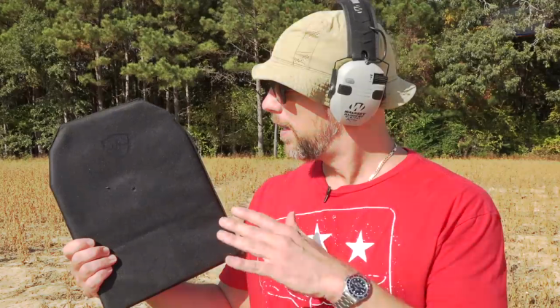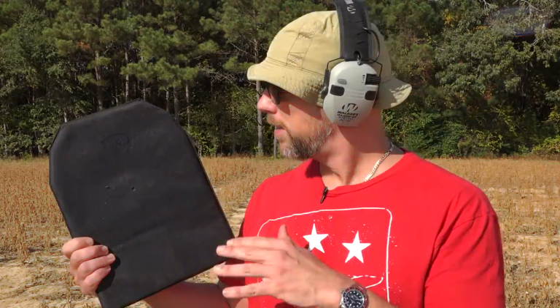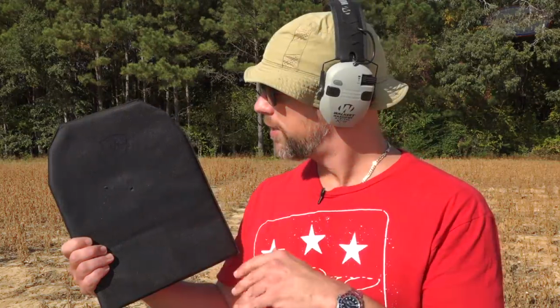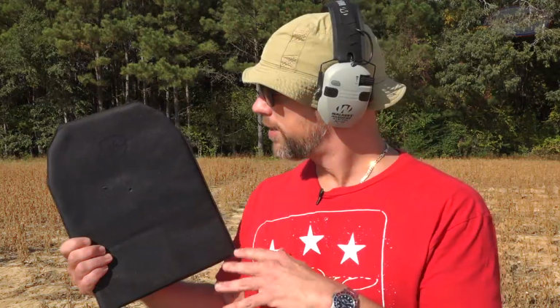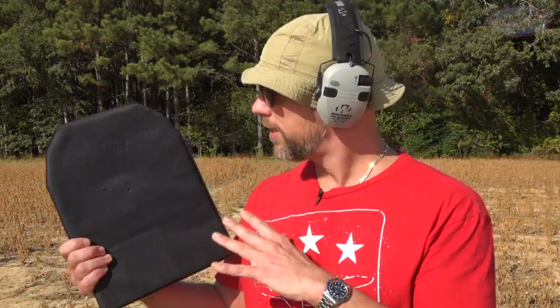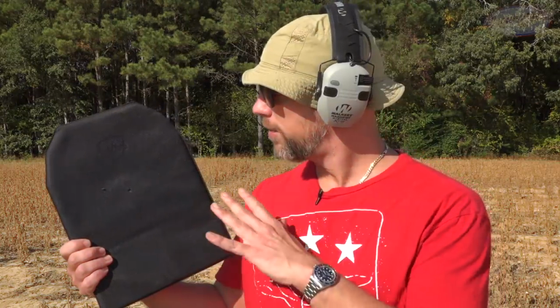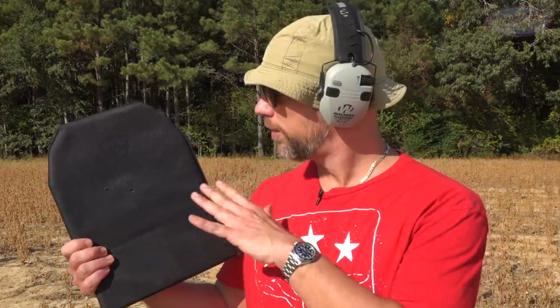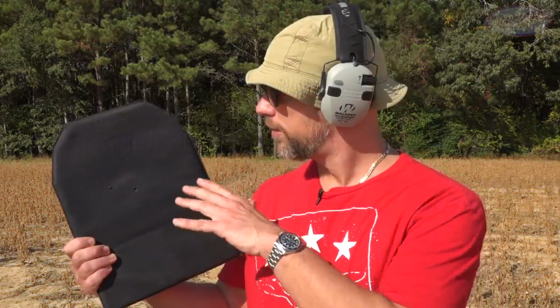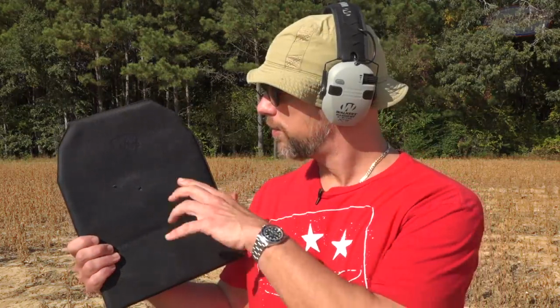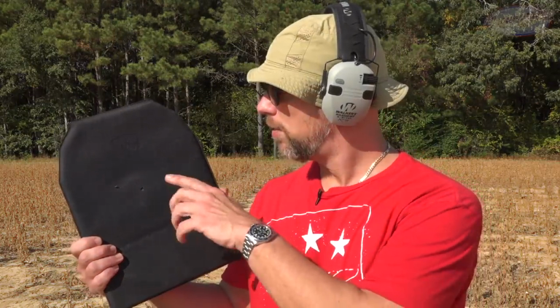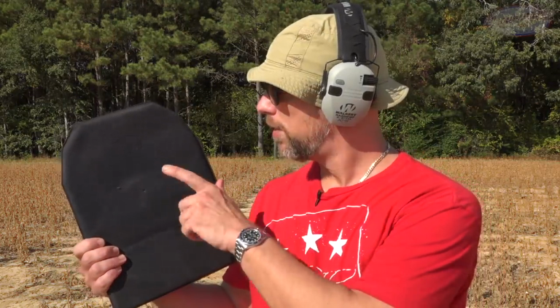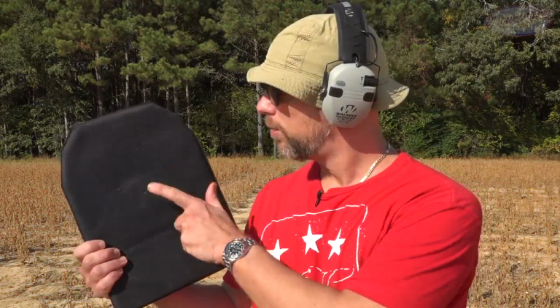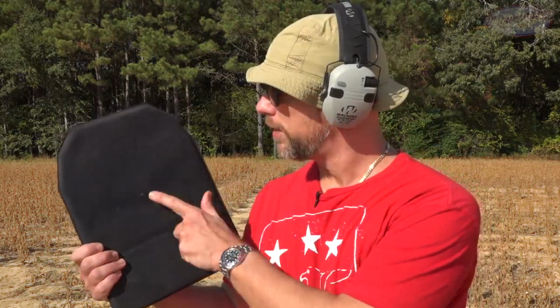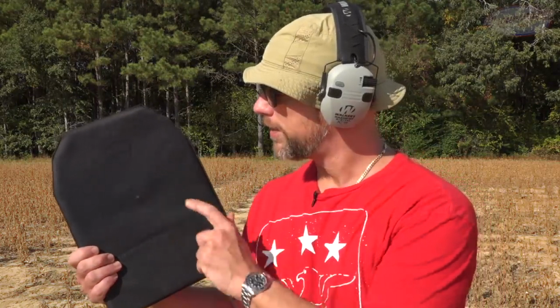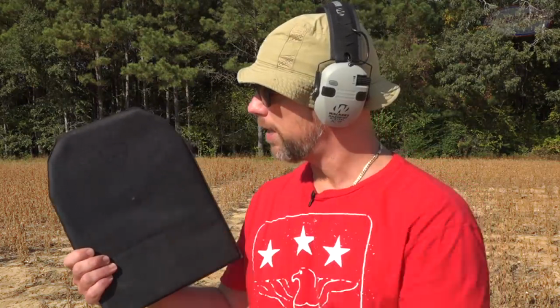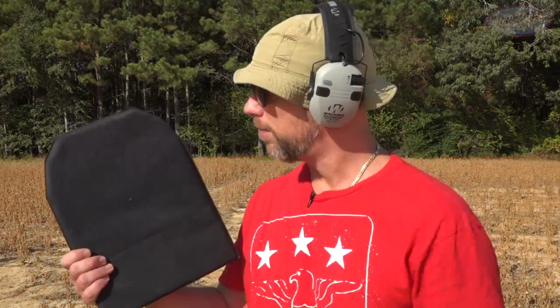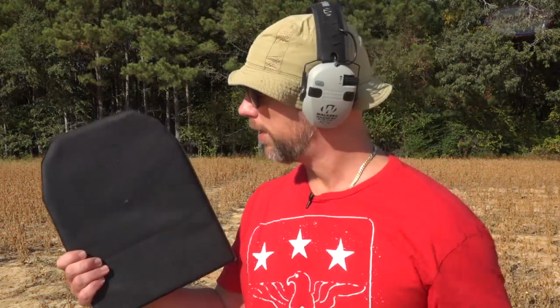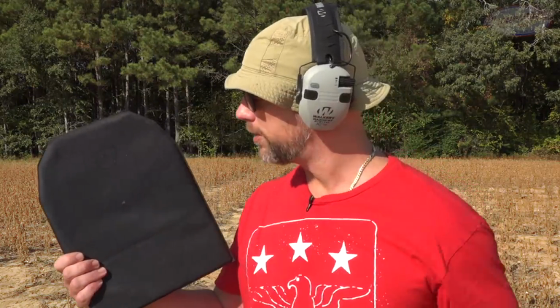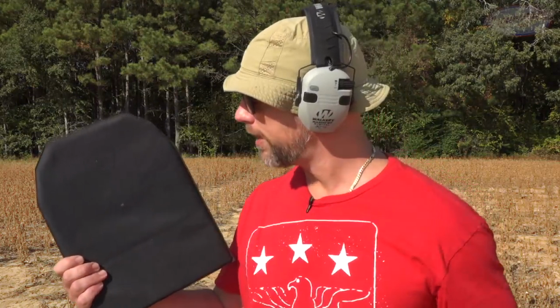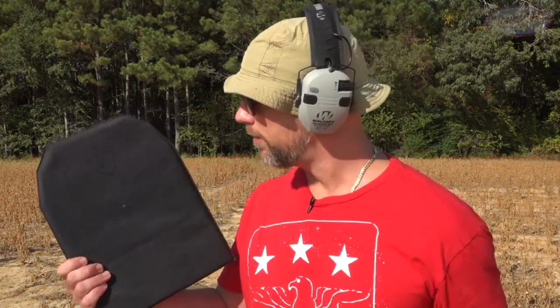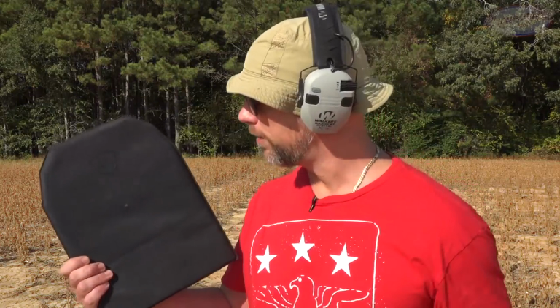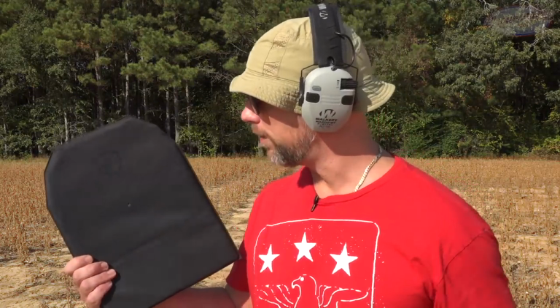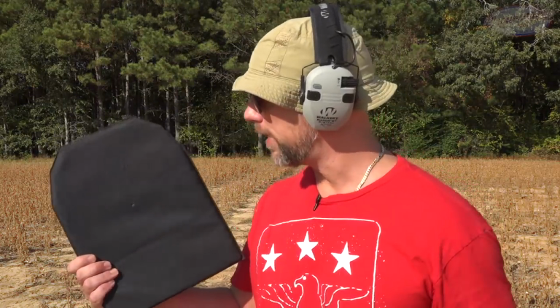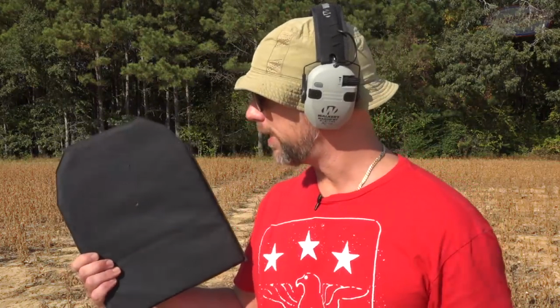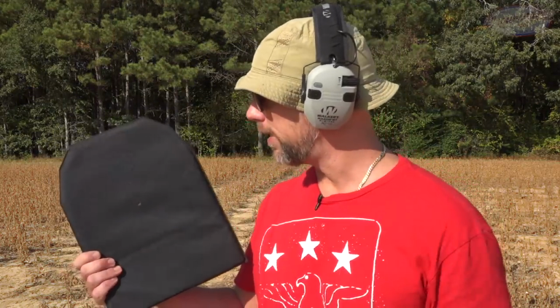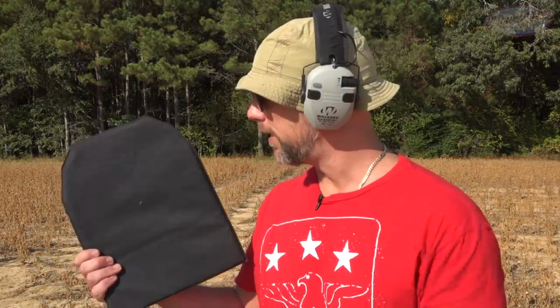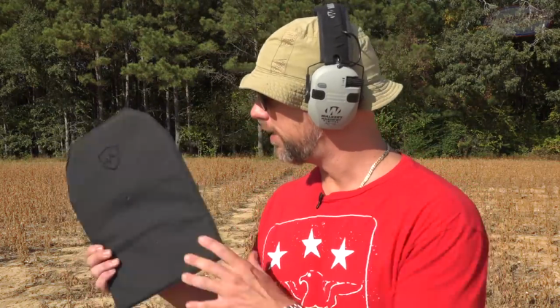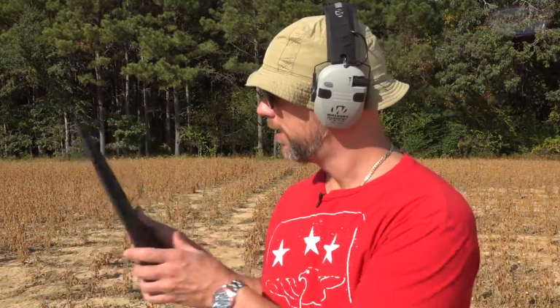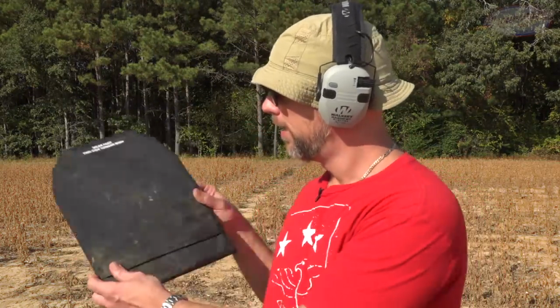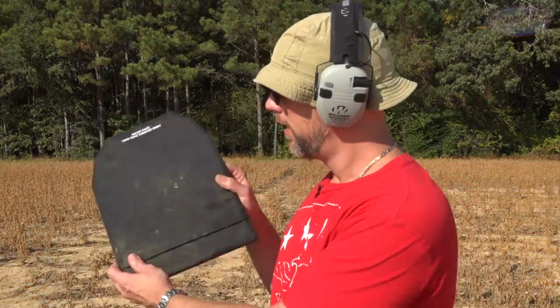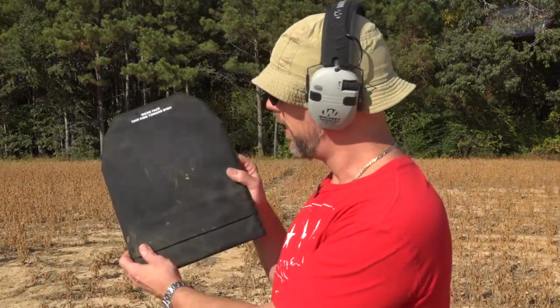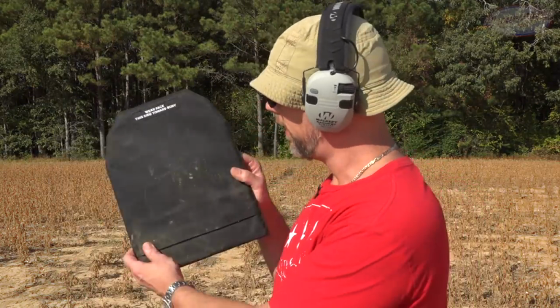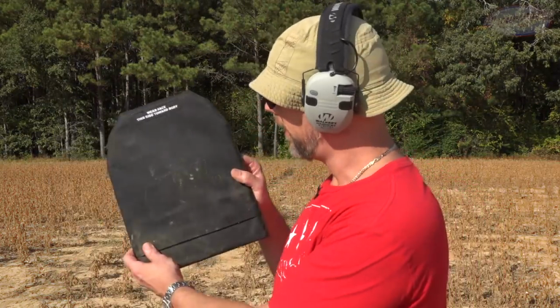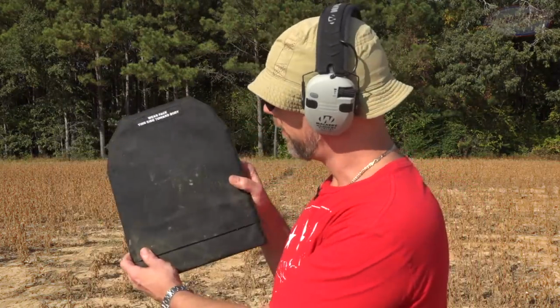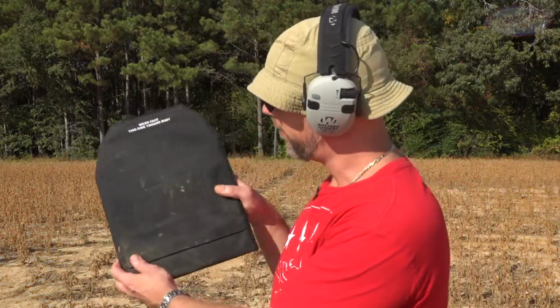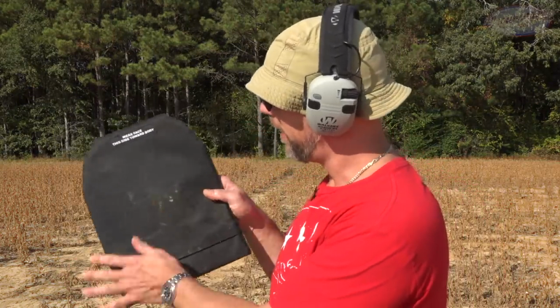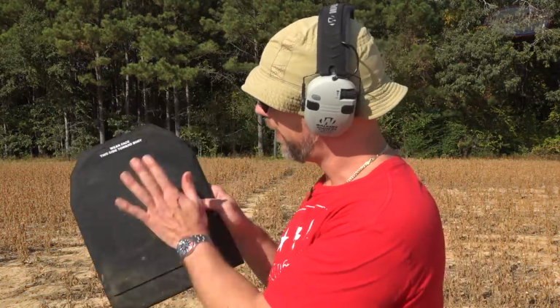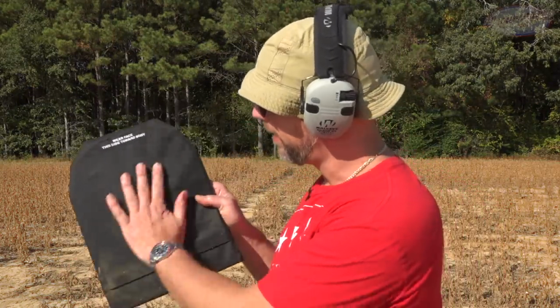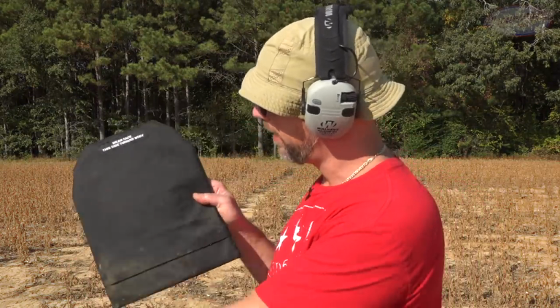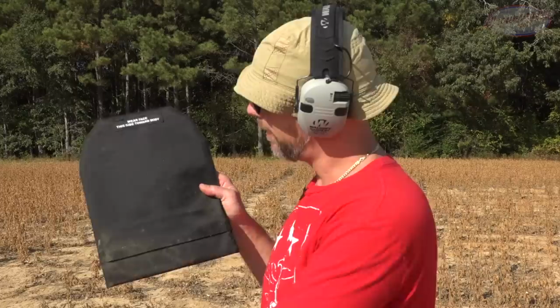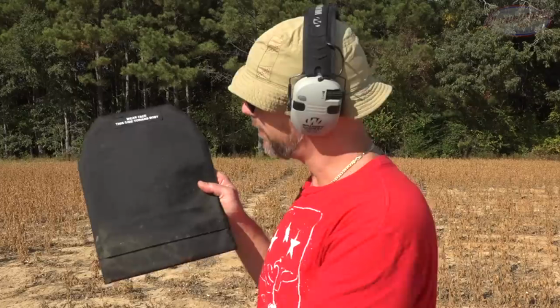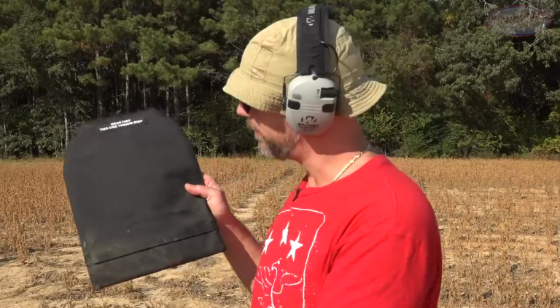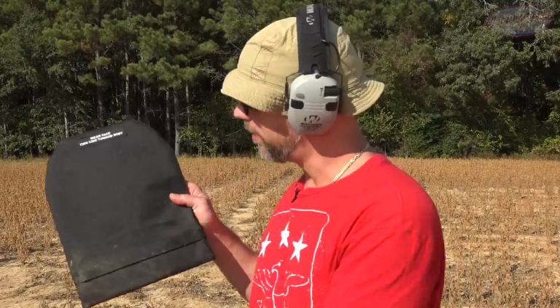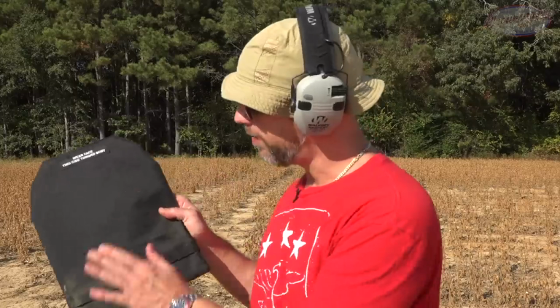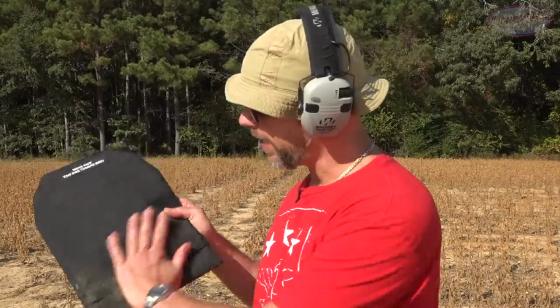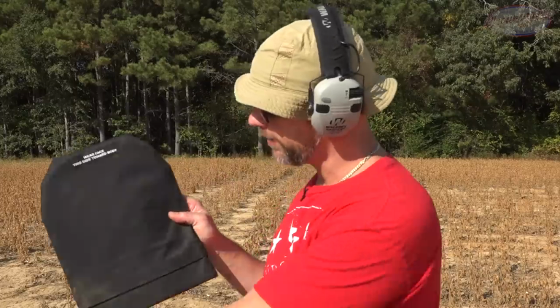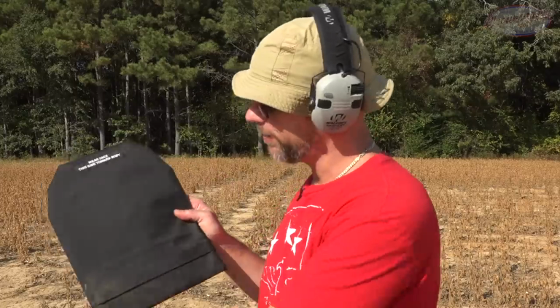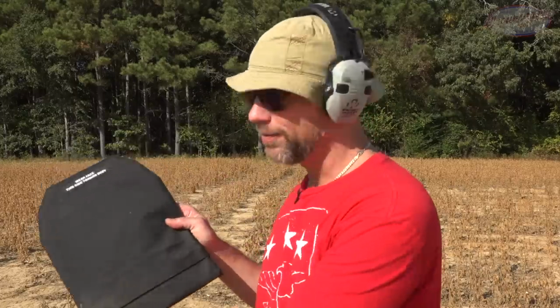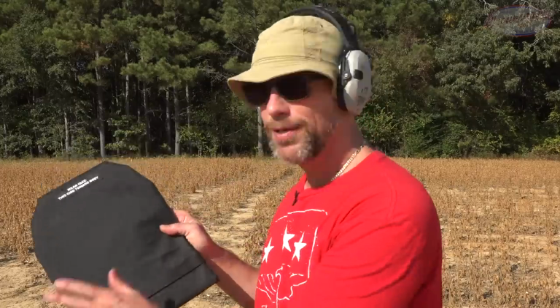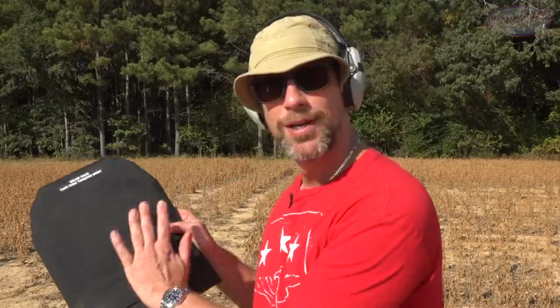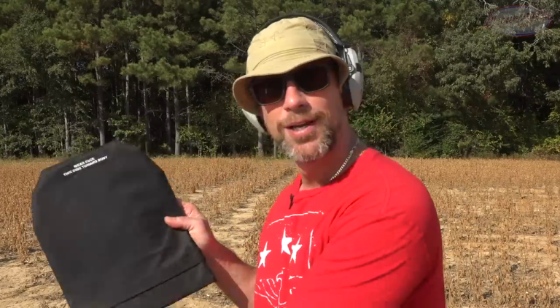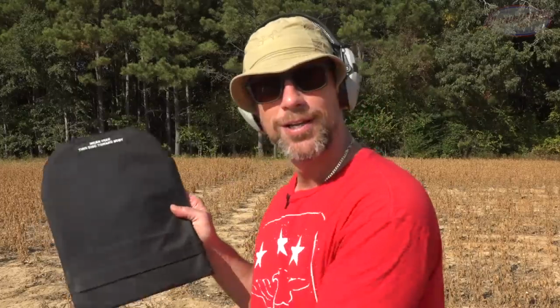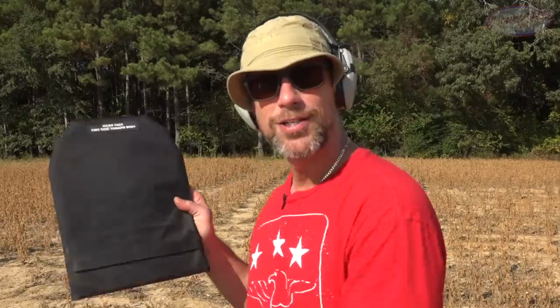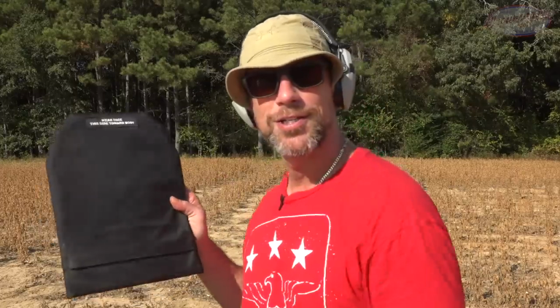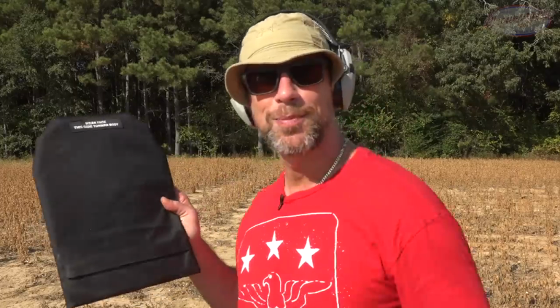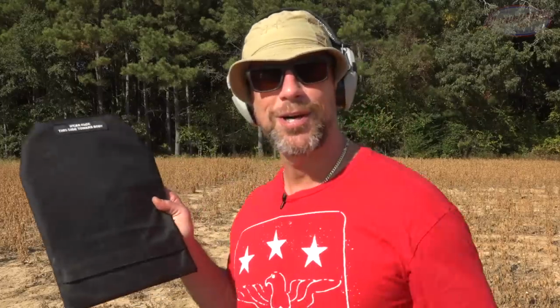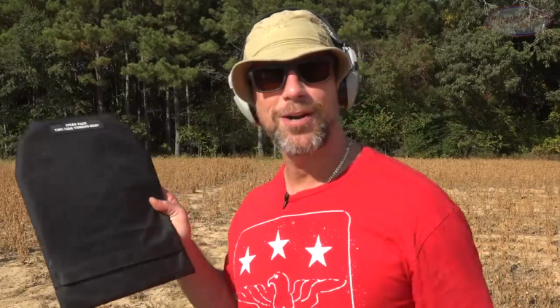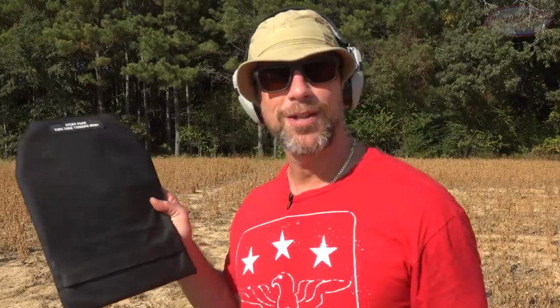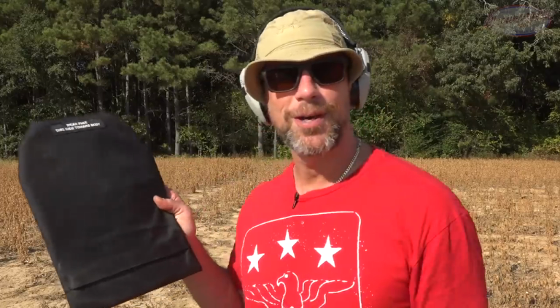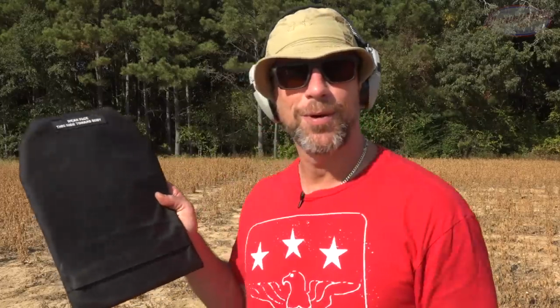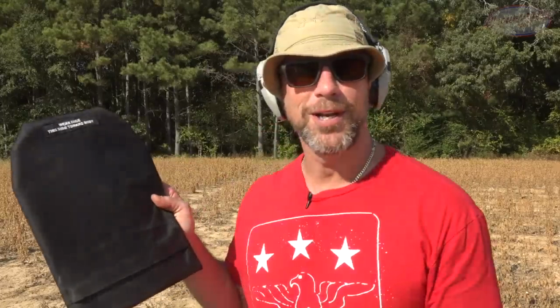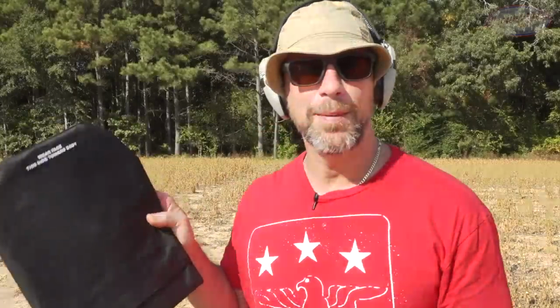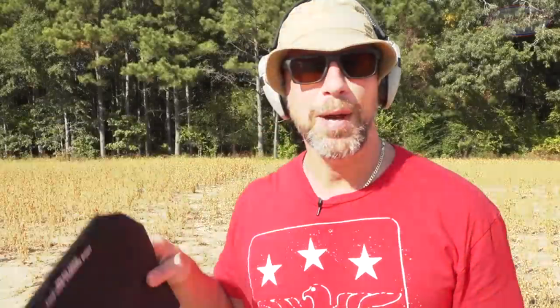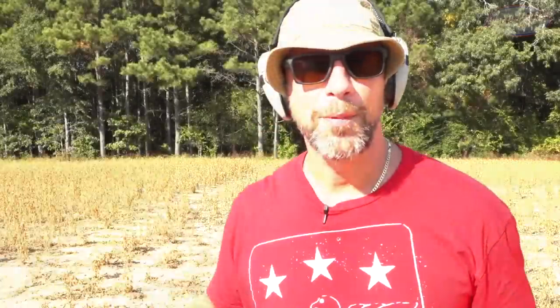As y'all saw with the slow-mo, we center punched that one right there, and out the back — absolutely no pass-through, just some dirt on there. We're going to keep going.